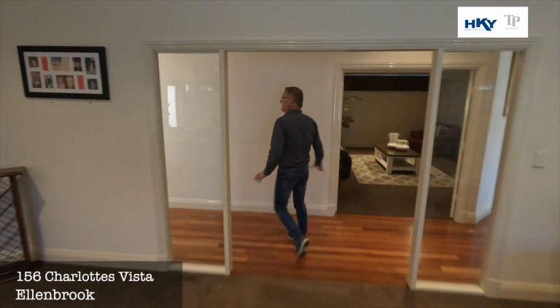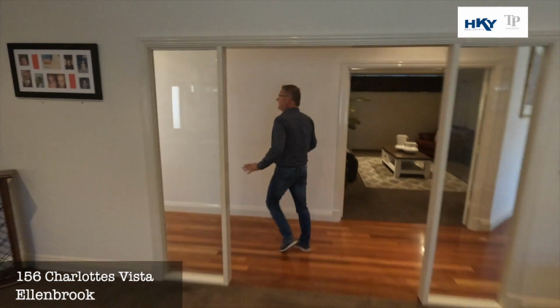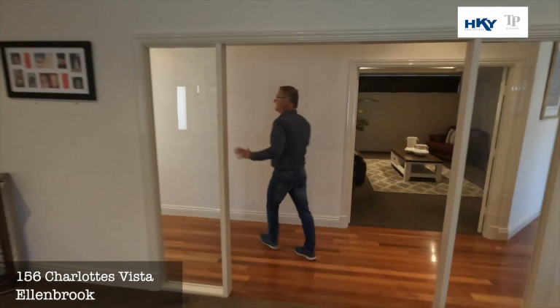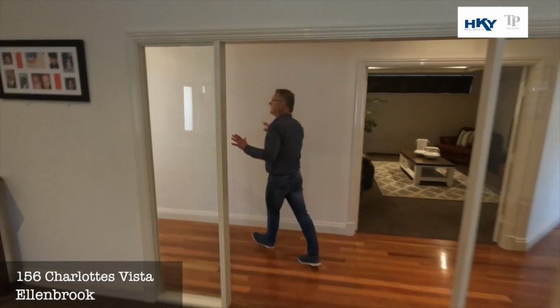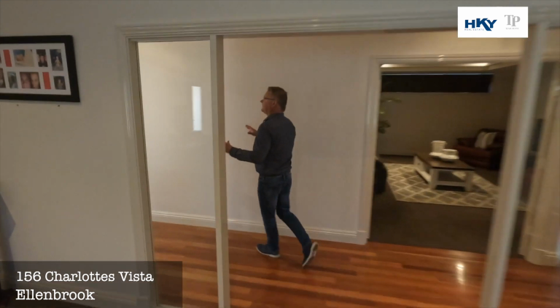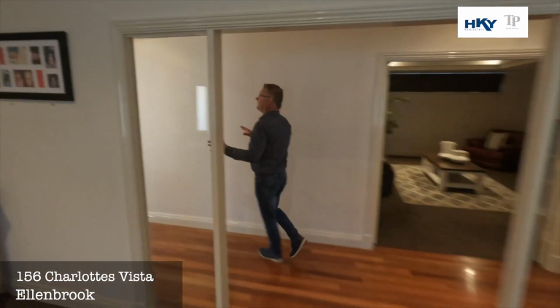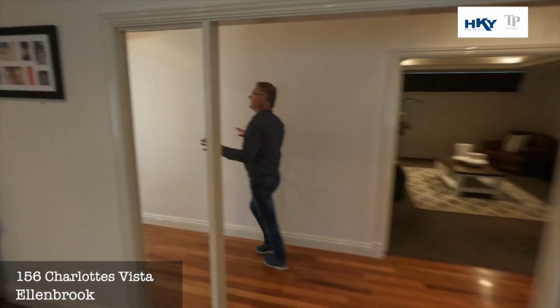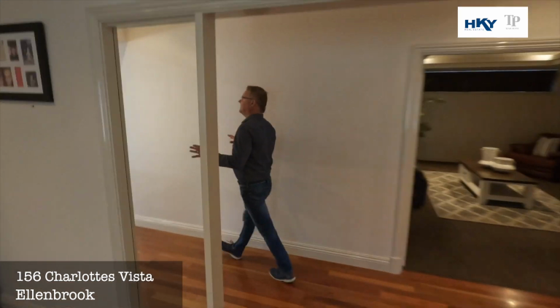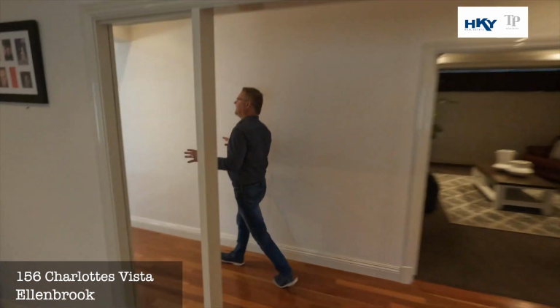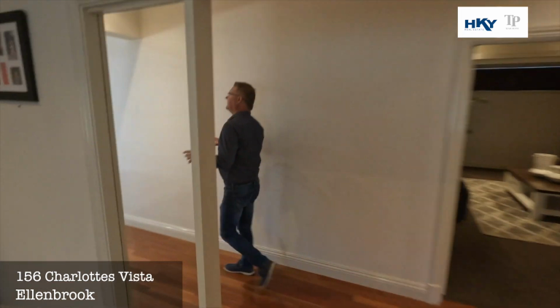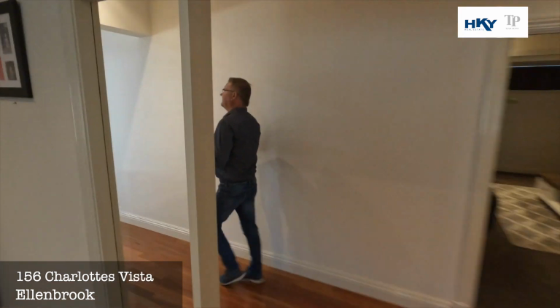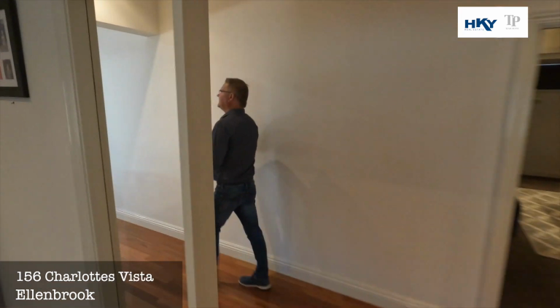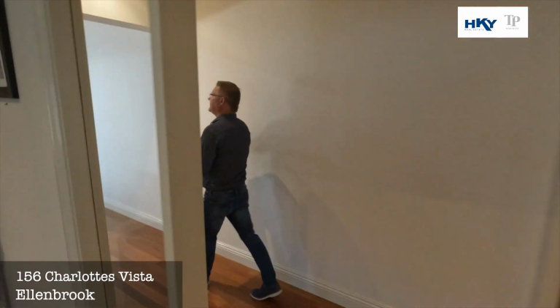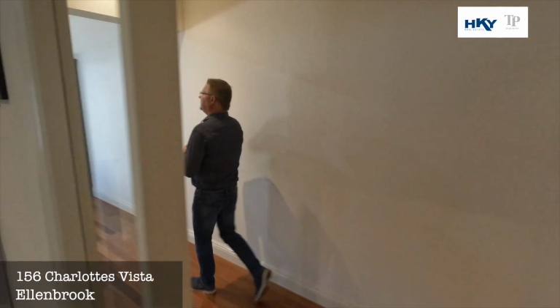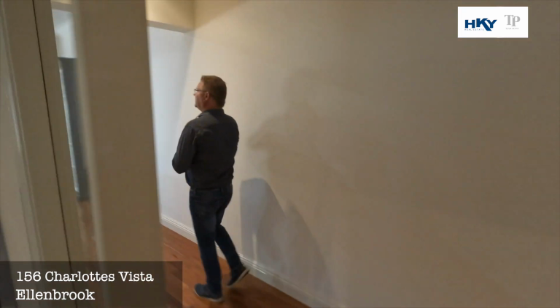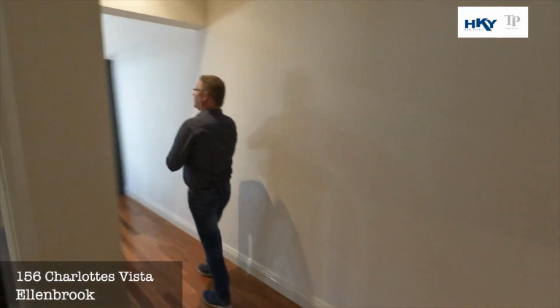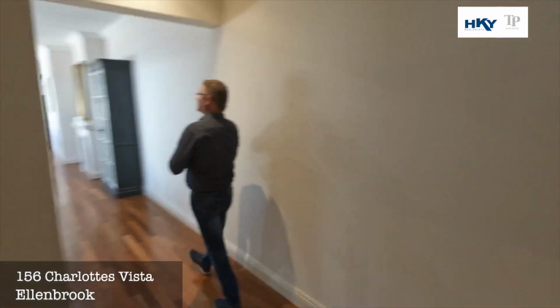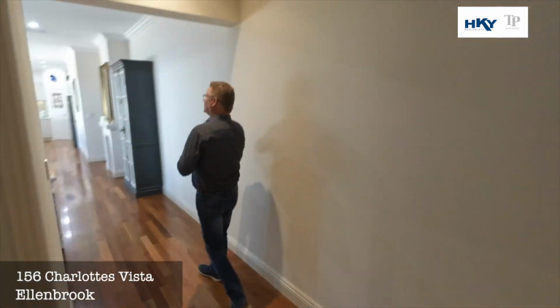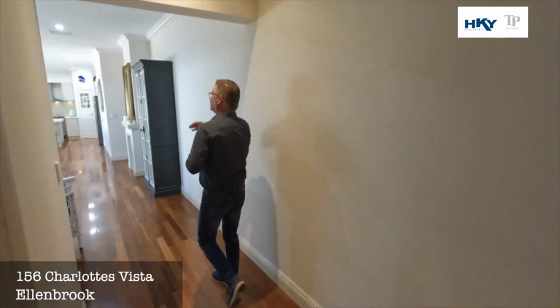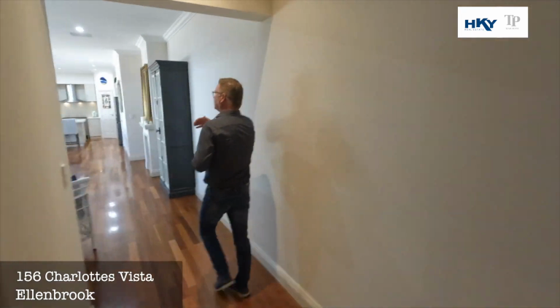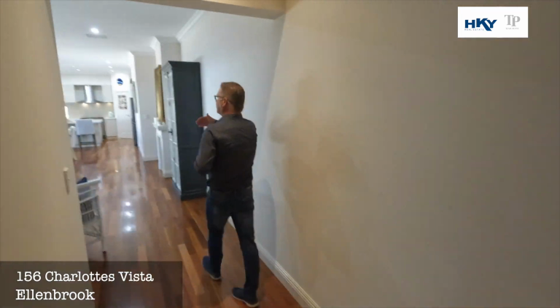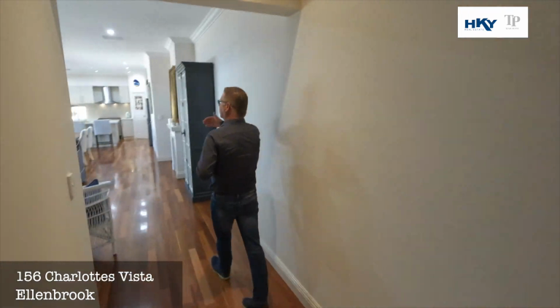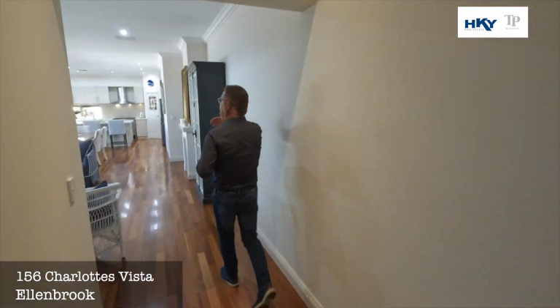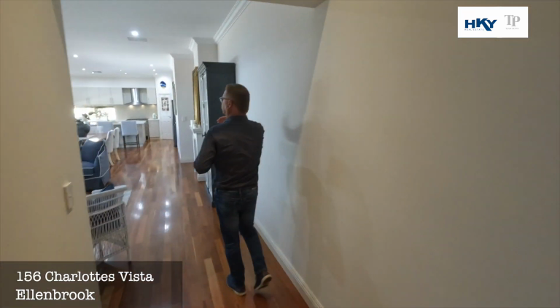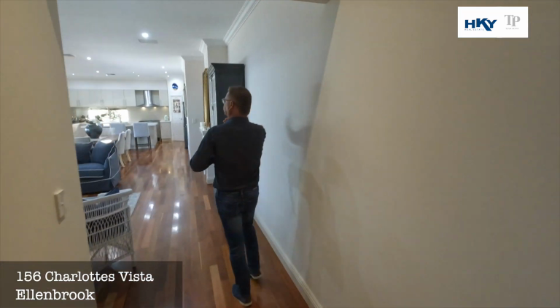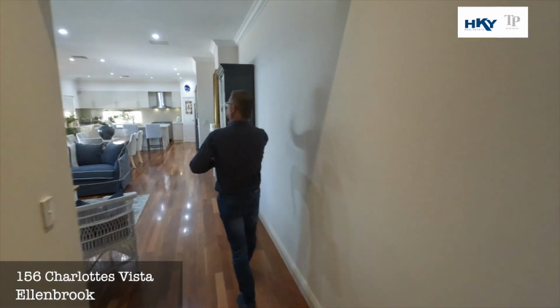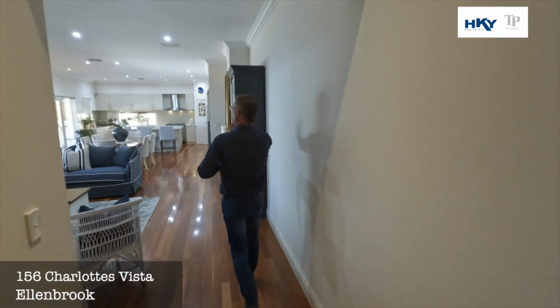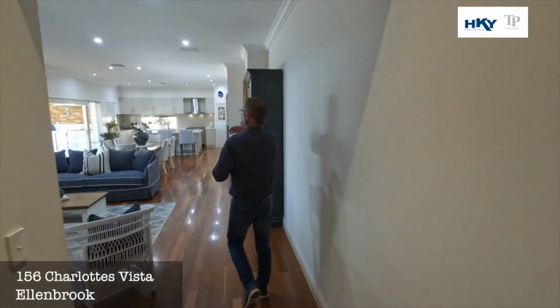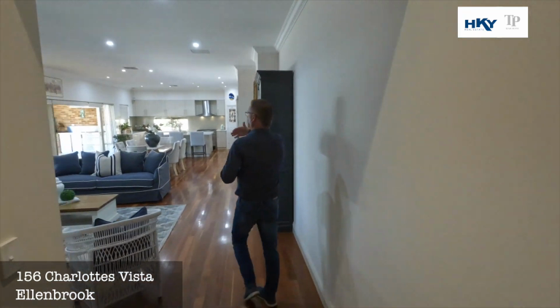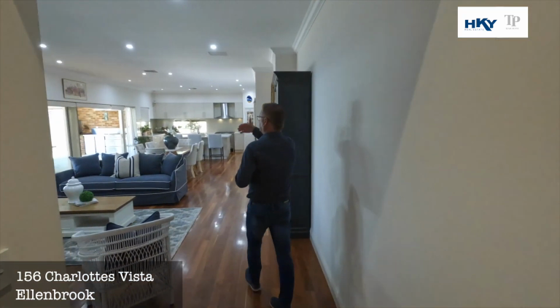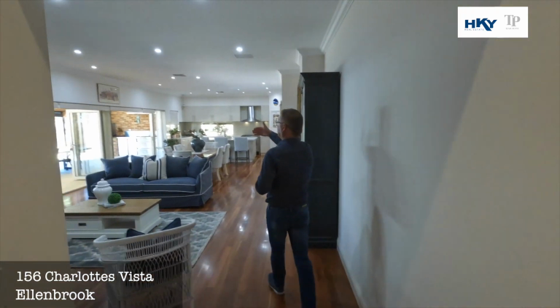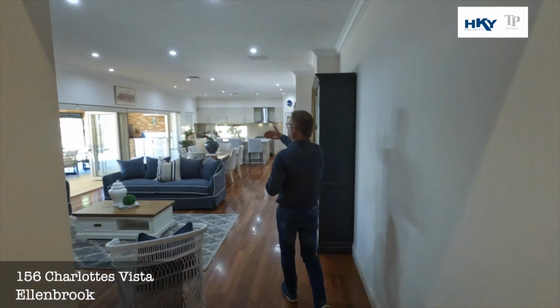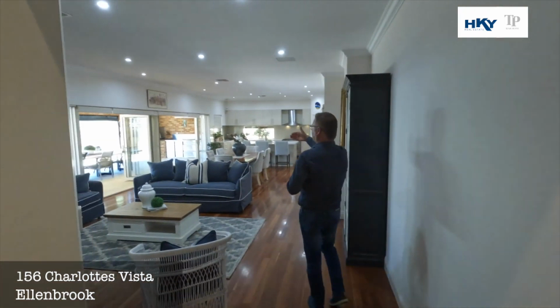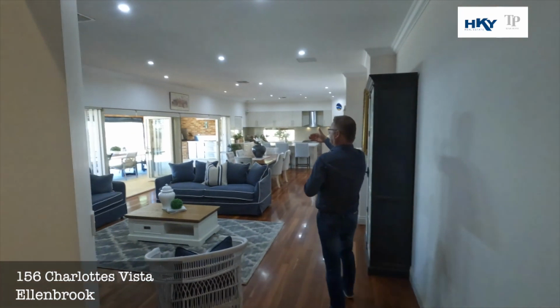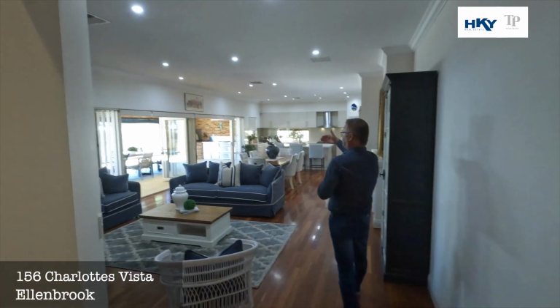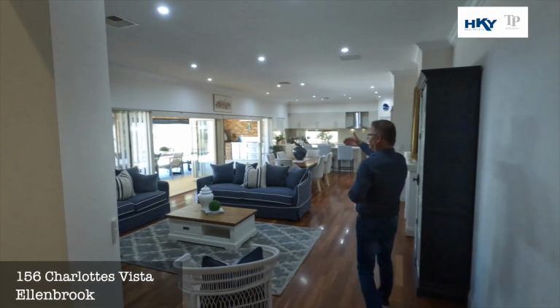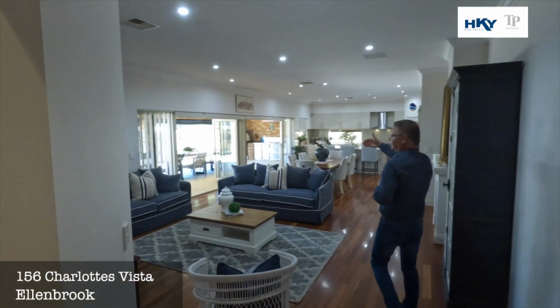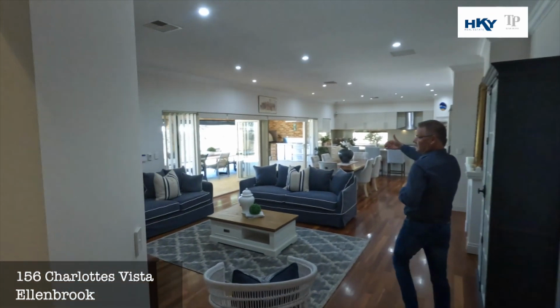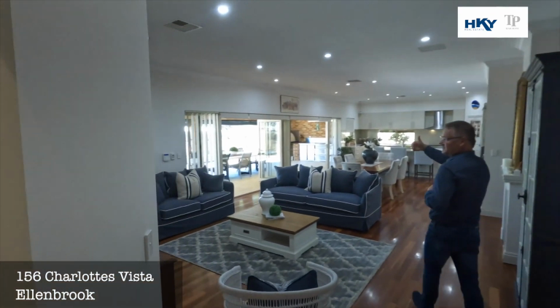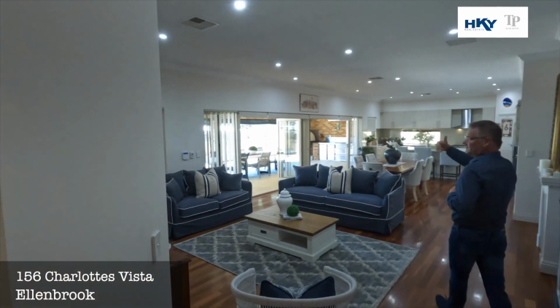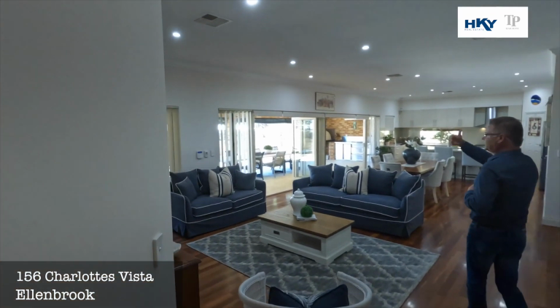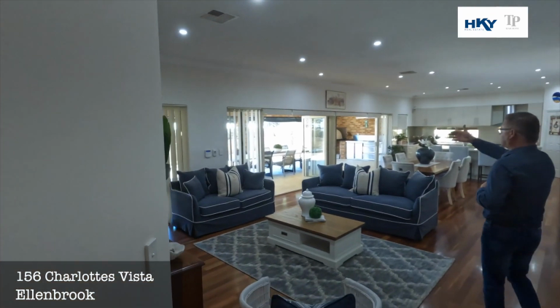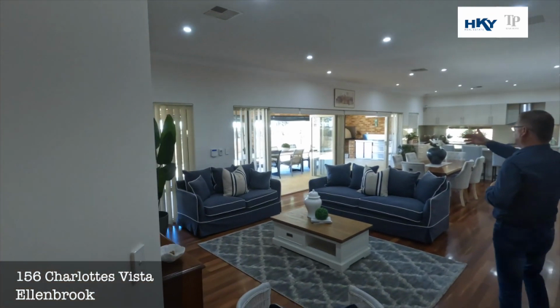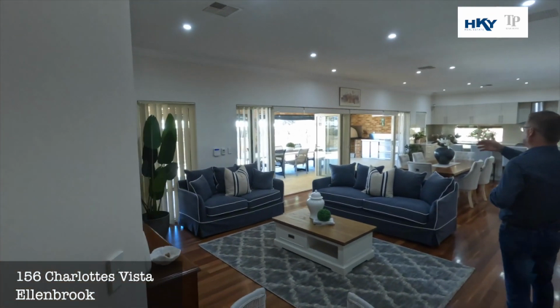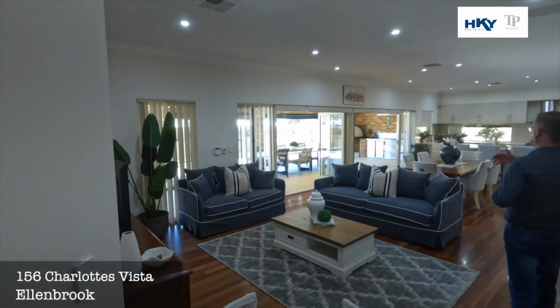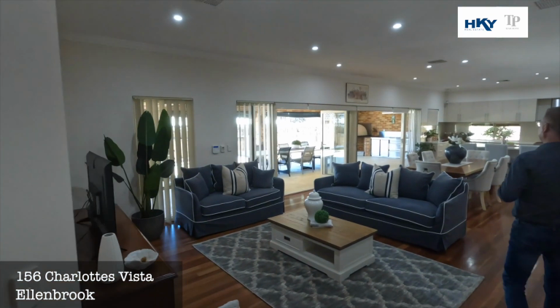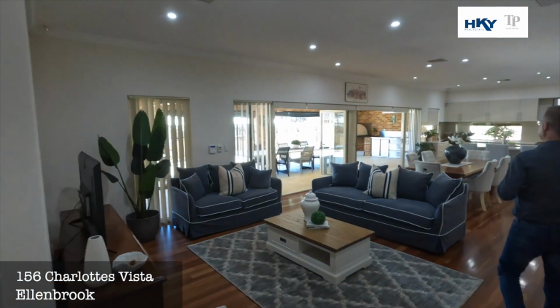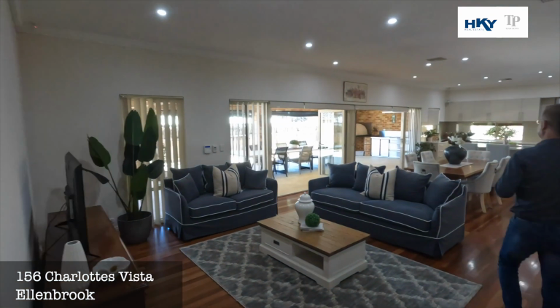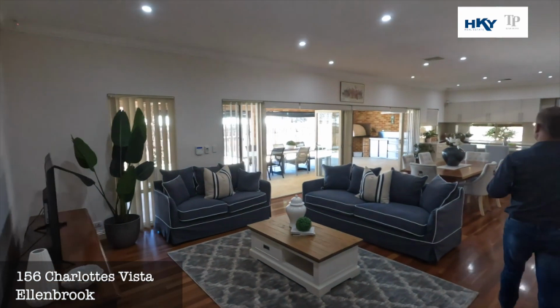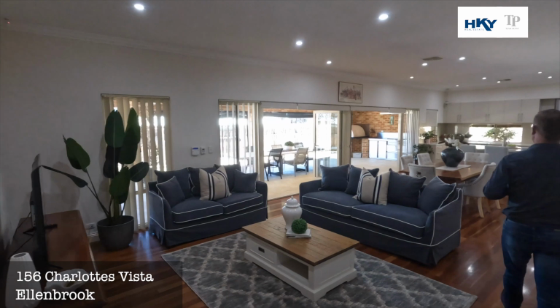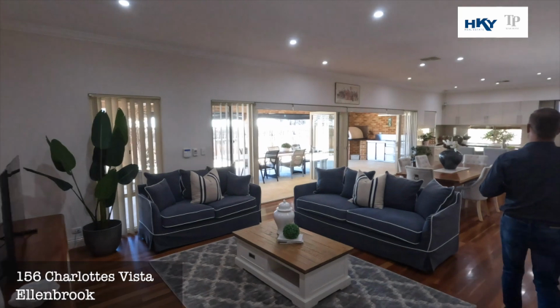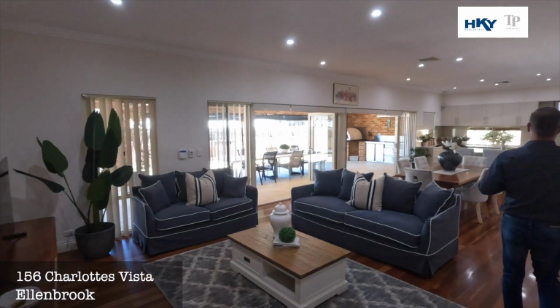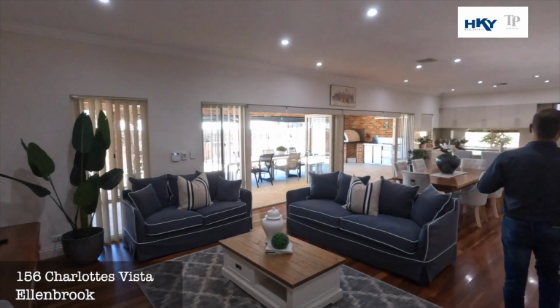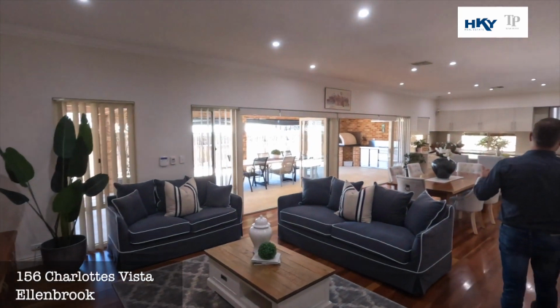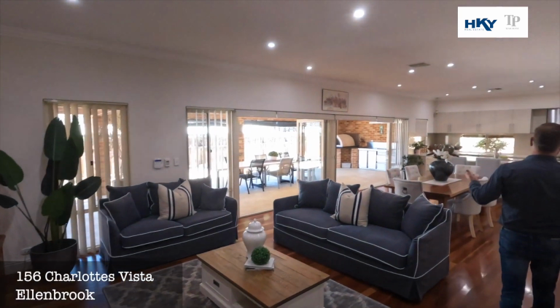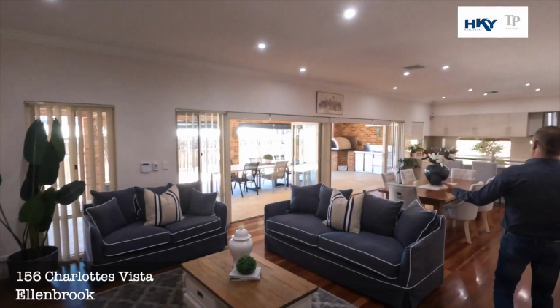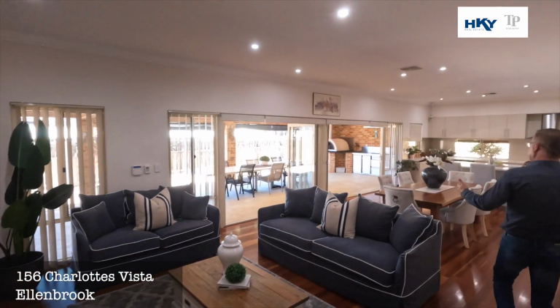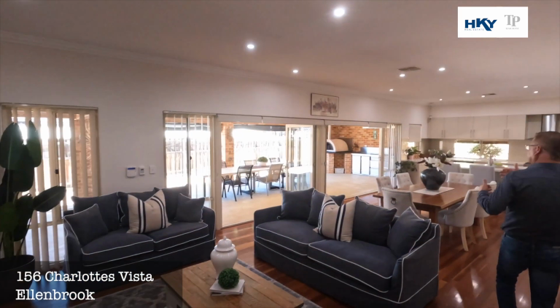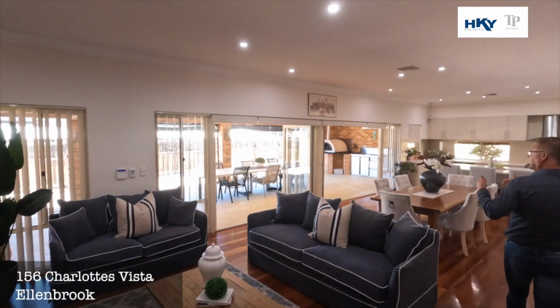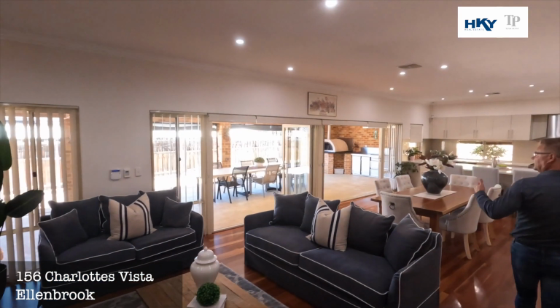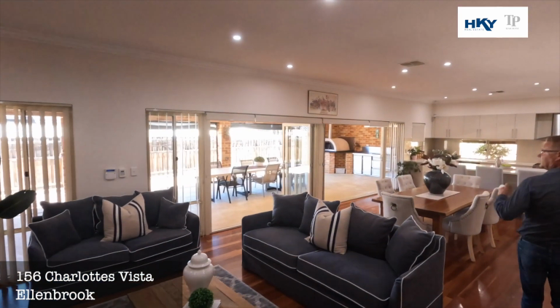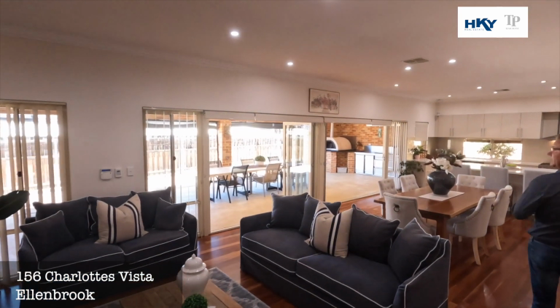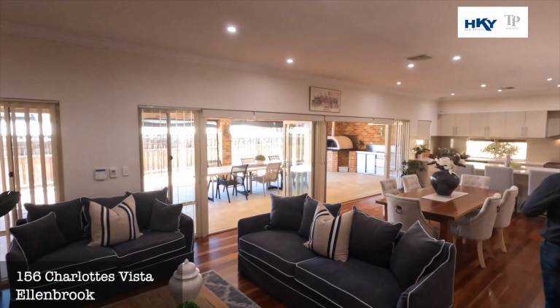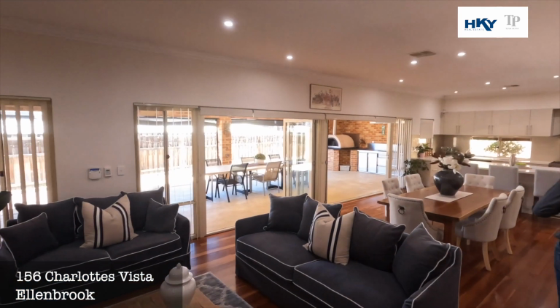And then we're through to the main living zone — nice light and bright. You've got these bifold doors that open to the outdoor entertaining area, bringing the outdoors in.